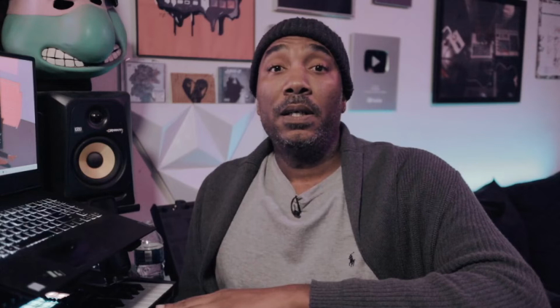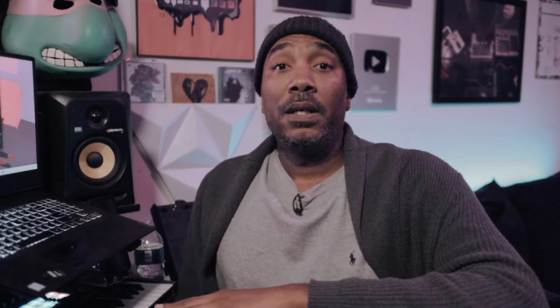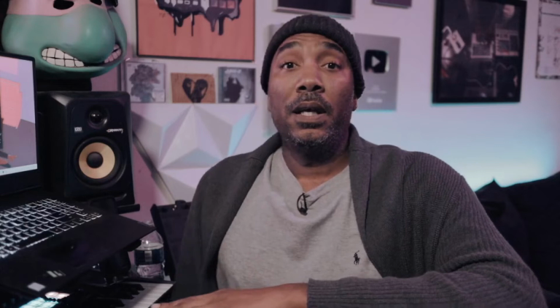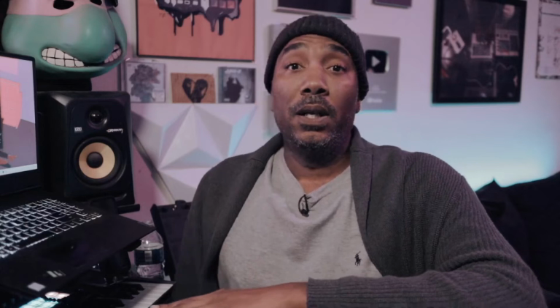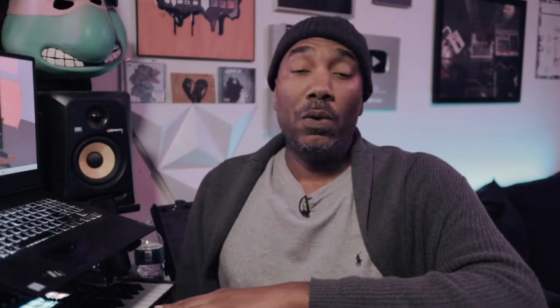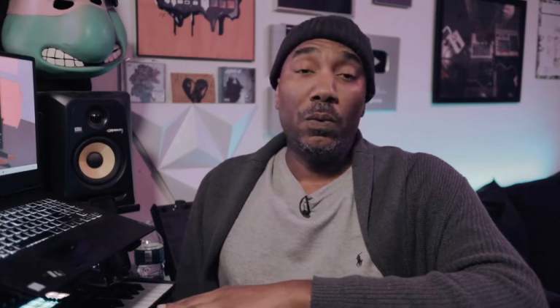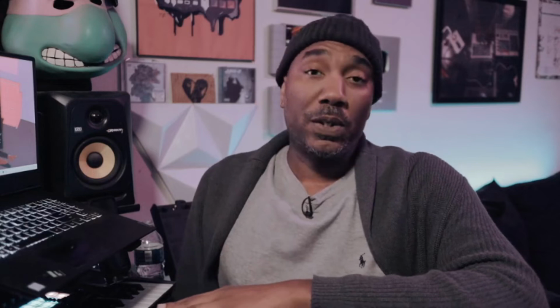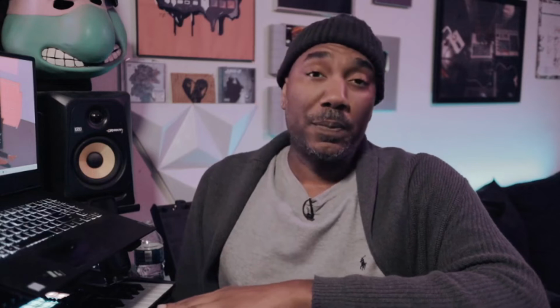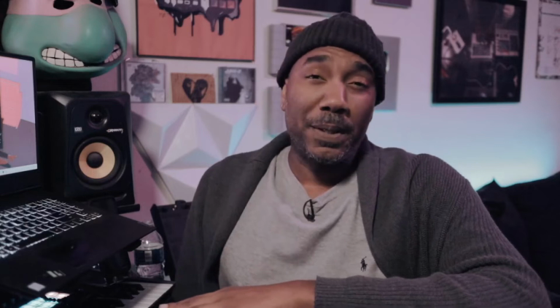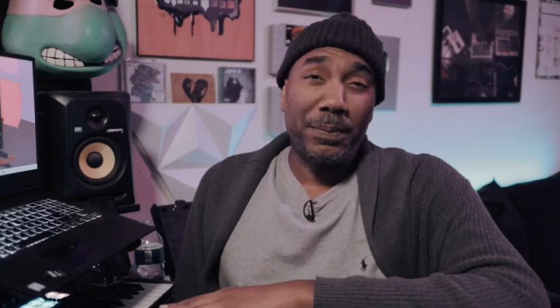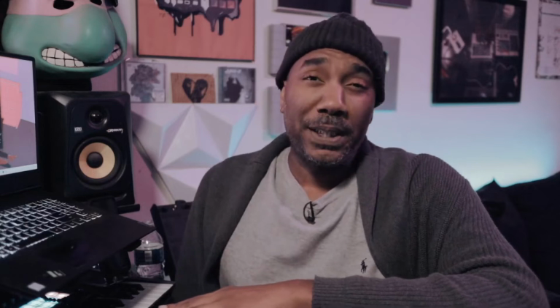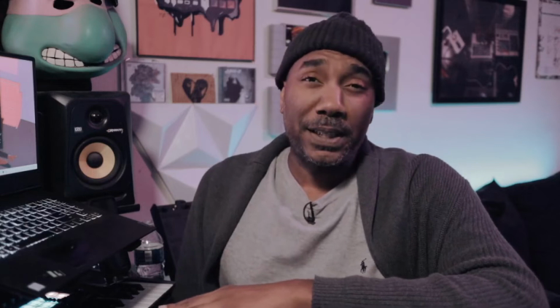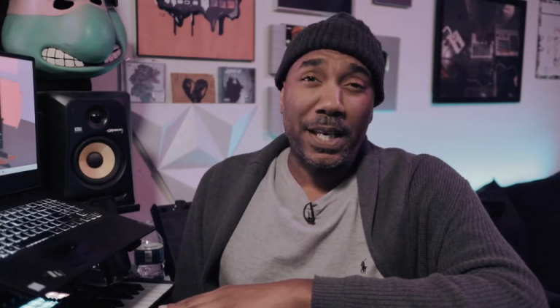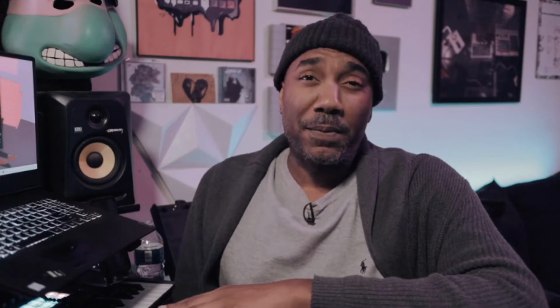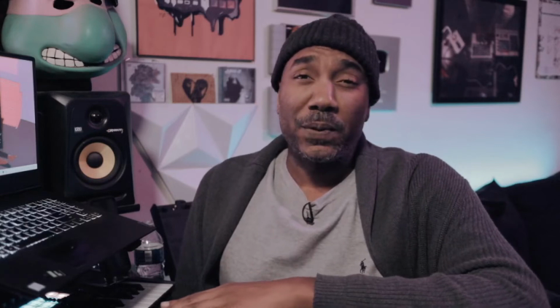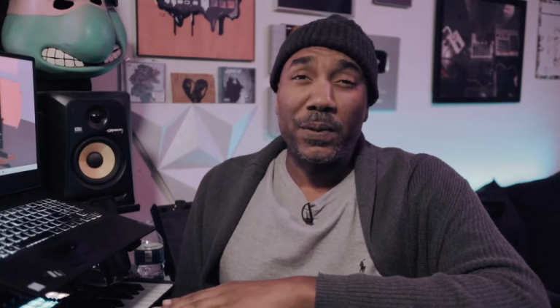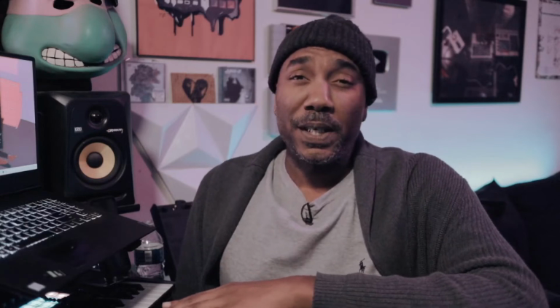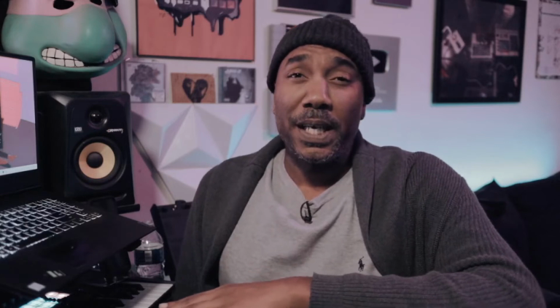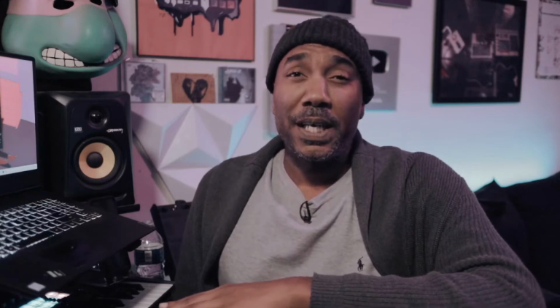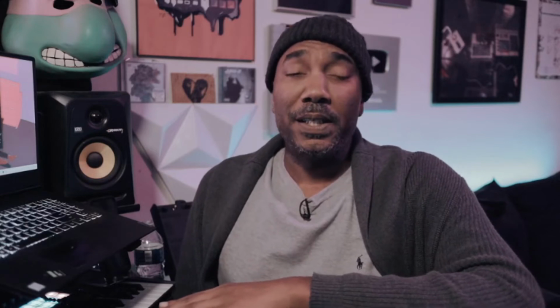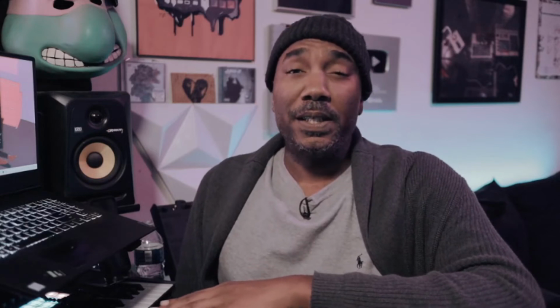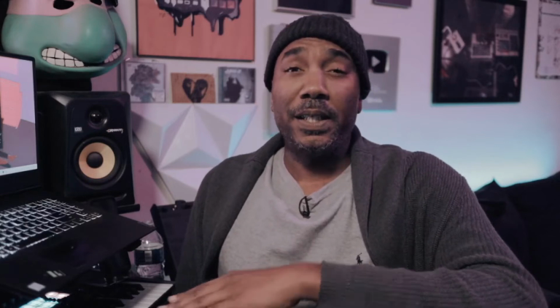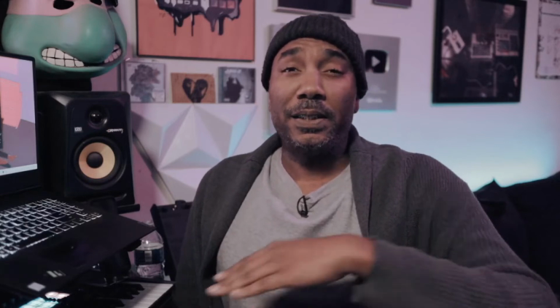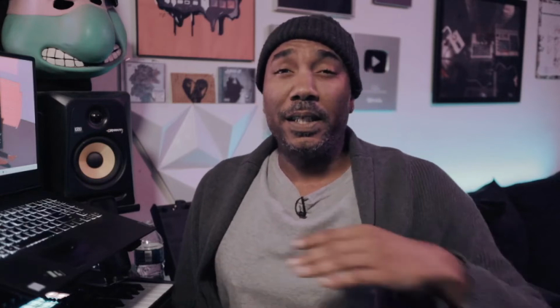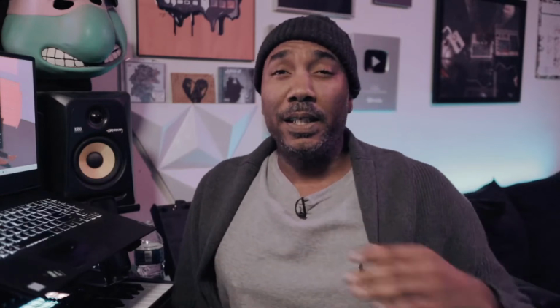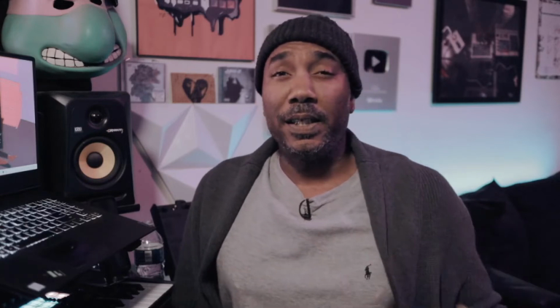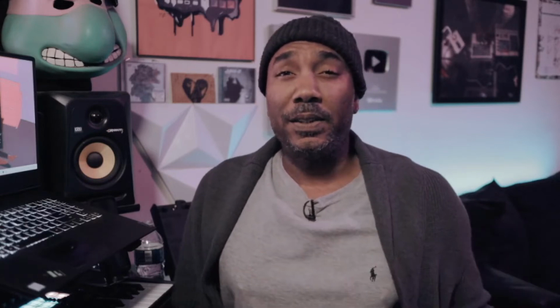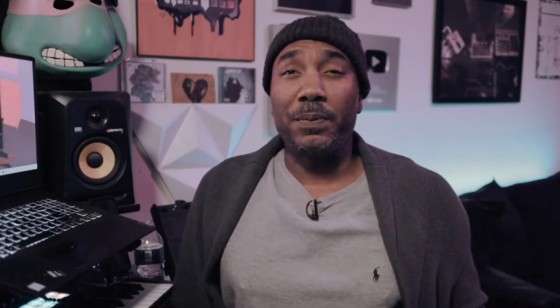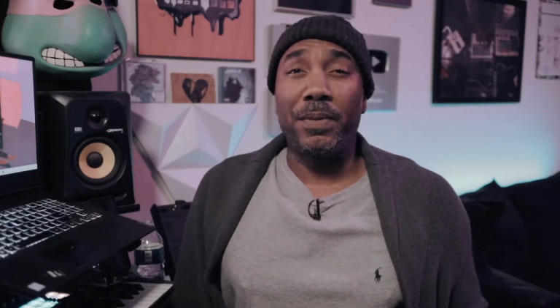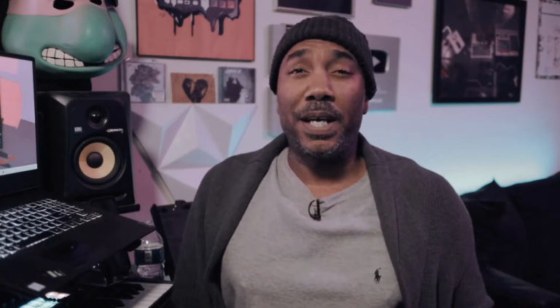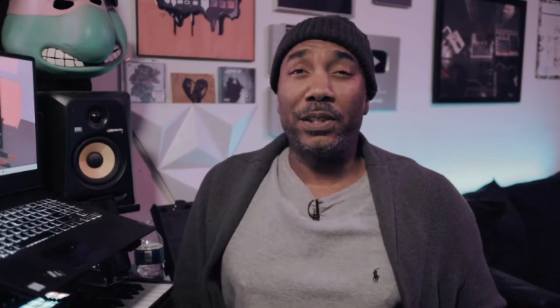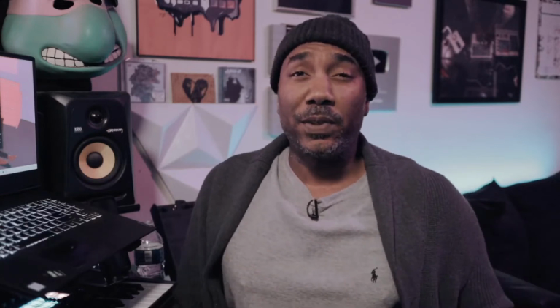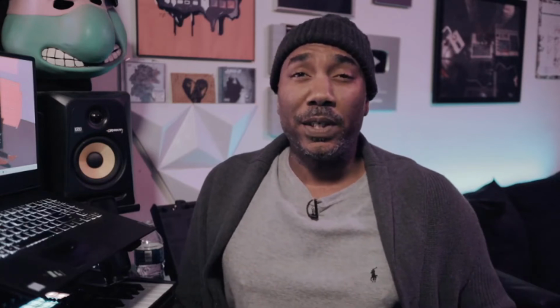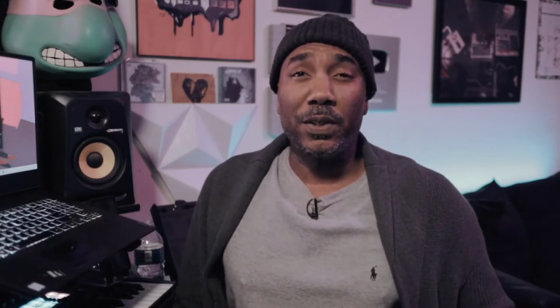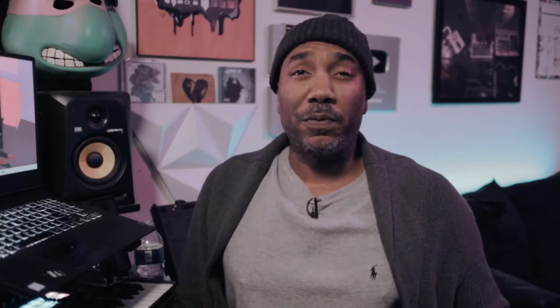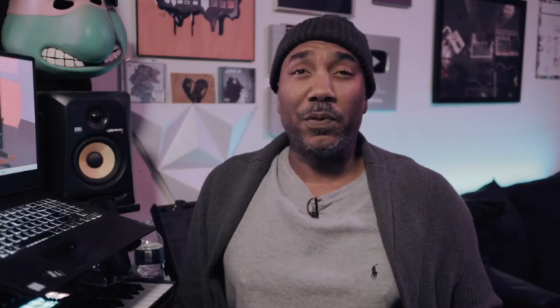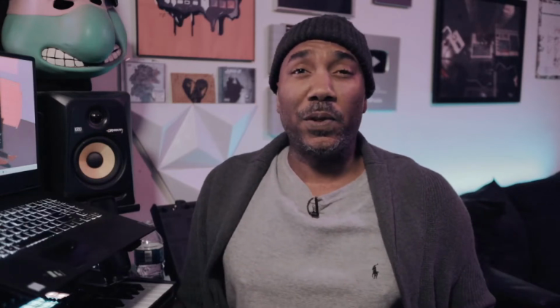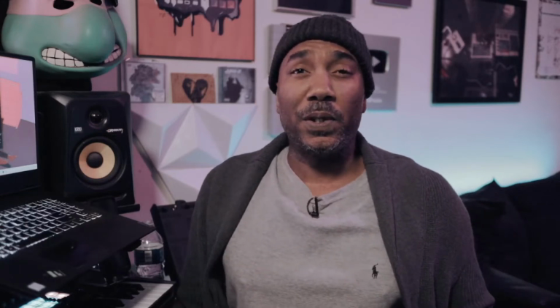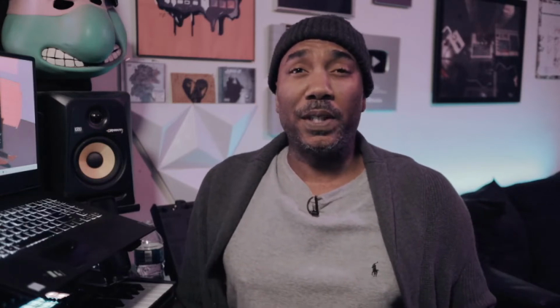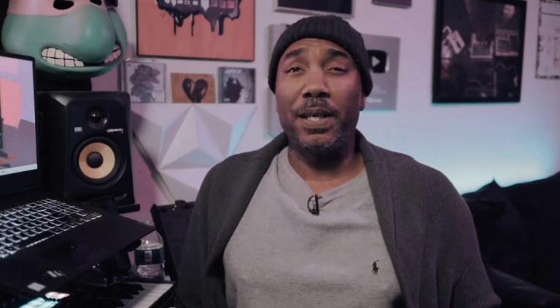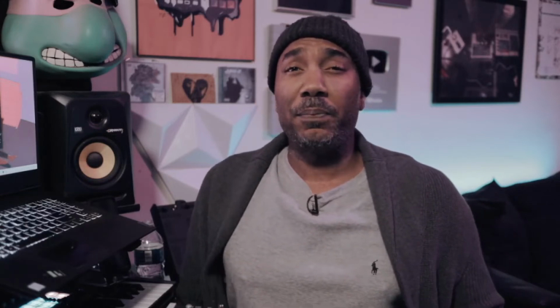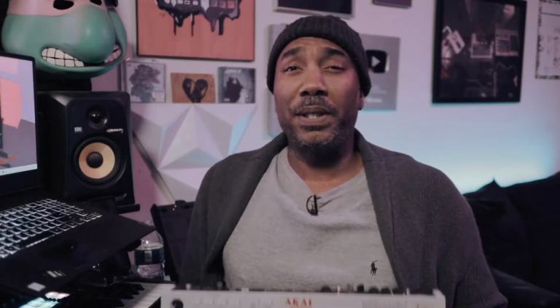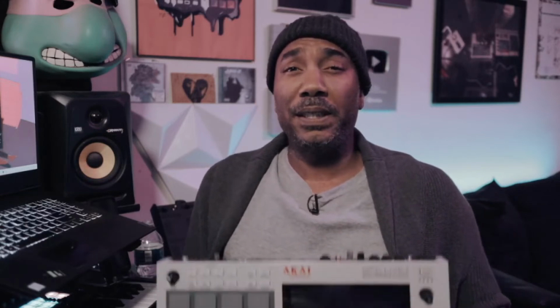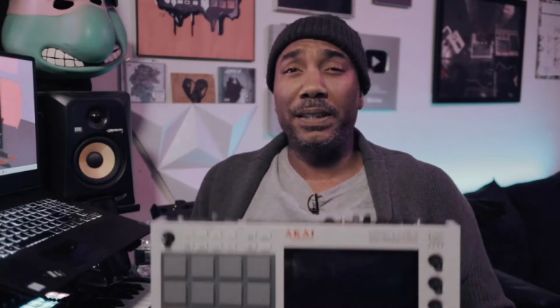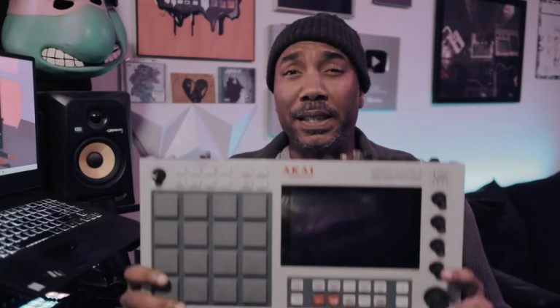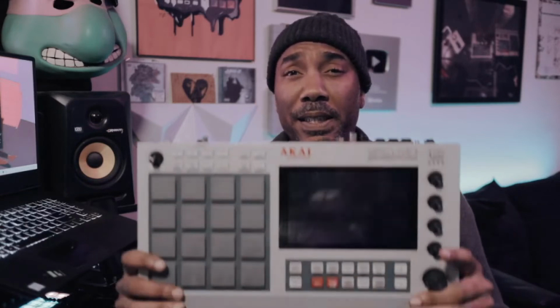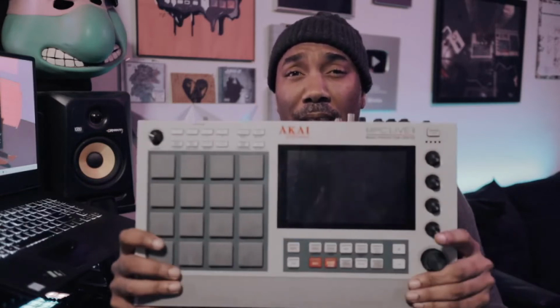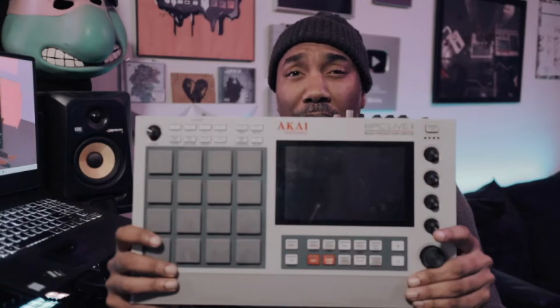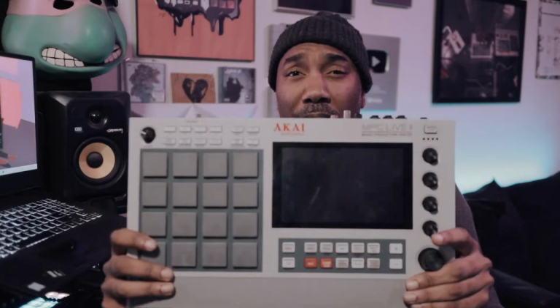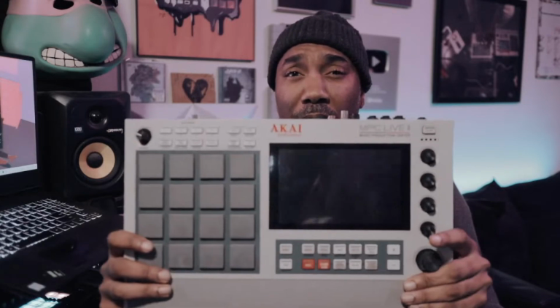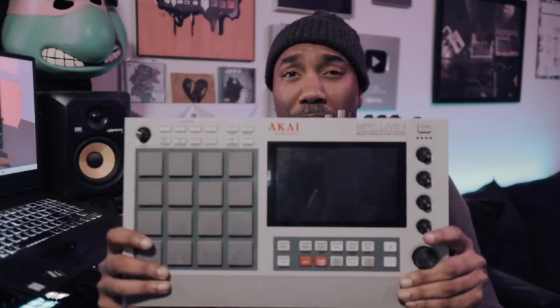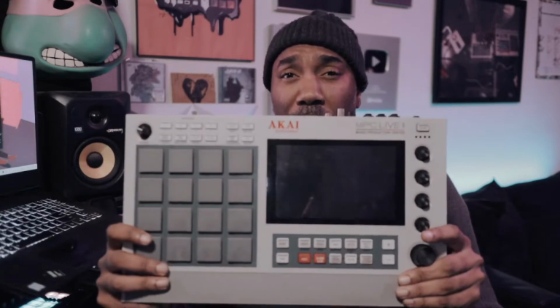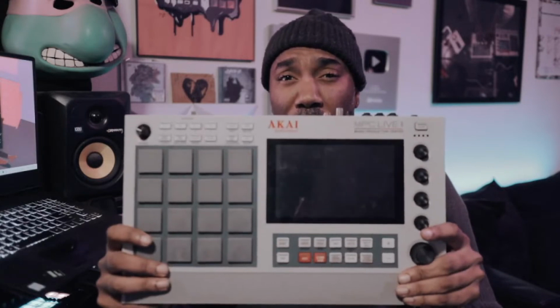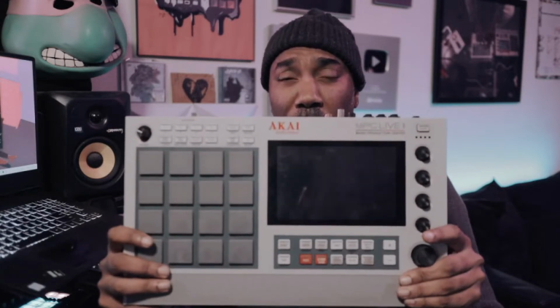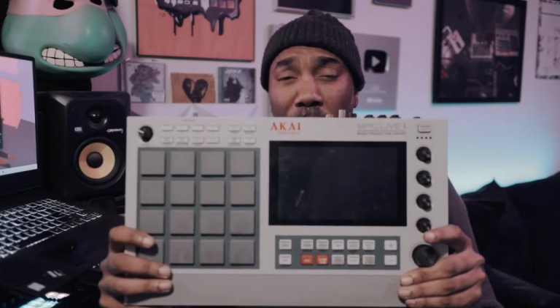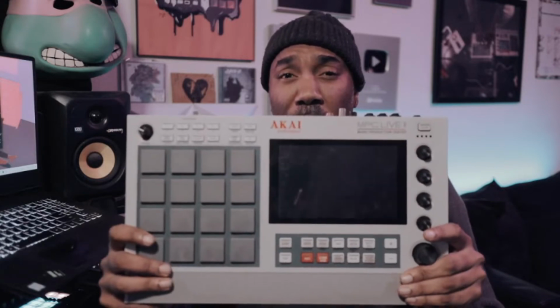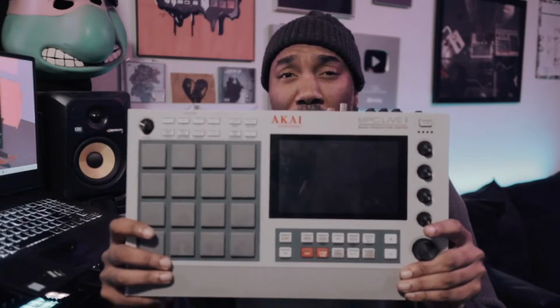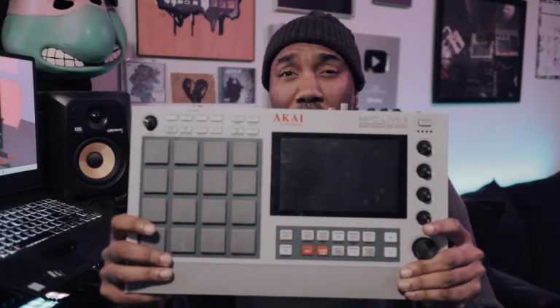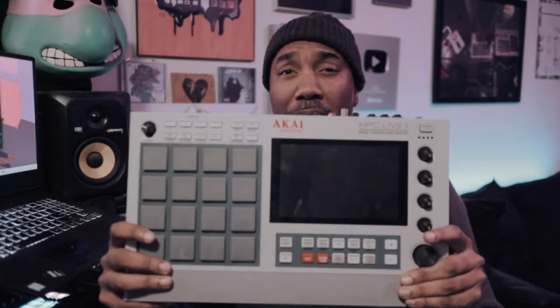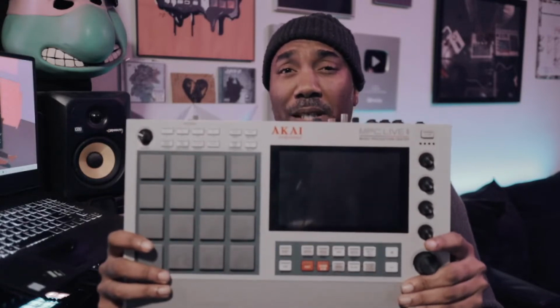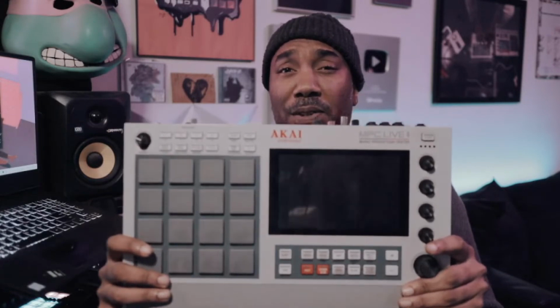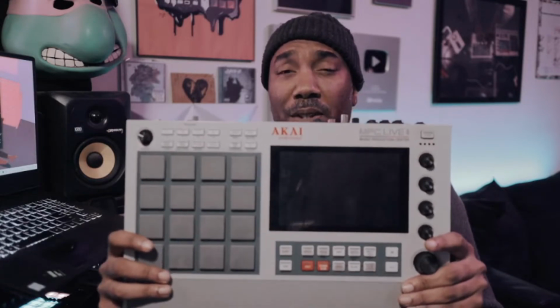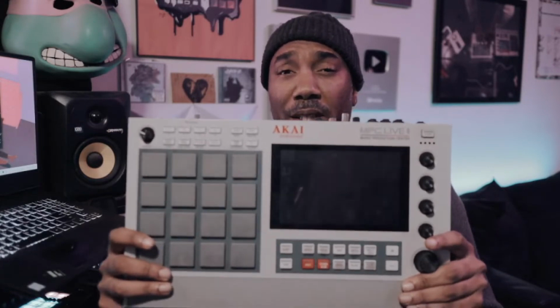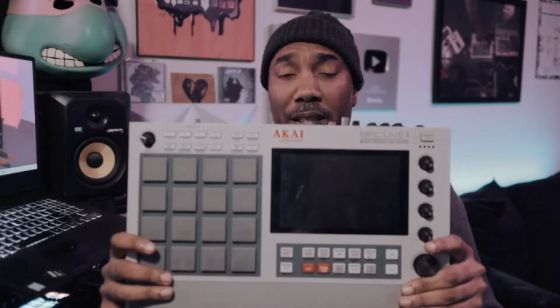Hello and welcome. I'm DJ Ab McCree and this is my trailer for the MPC Live 2 Masterclass.